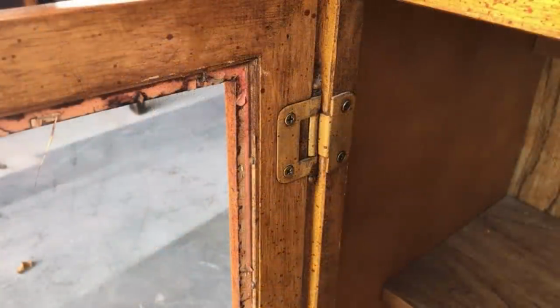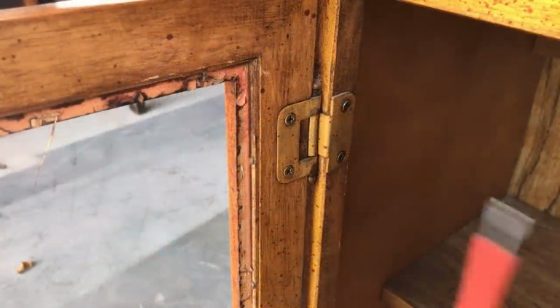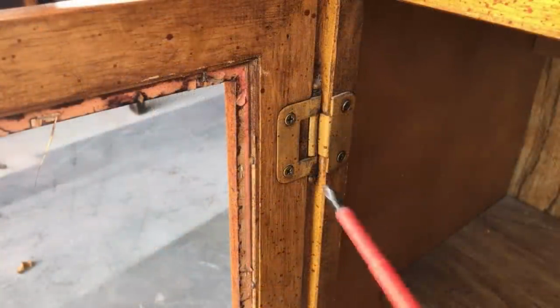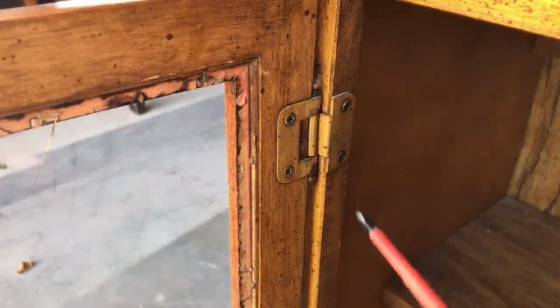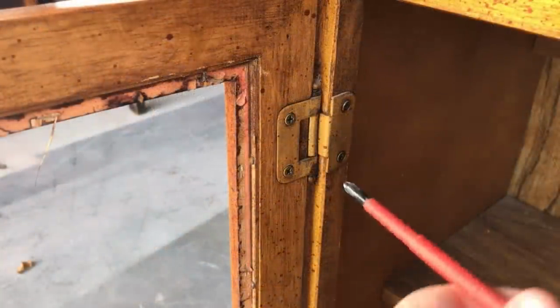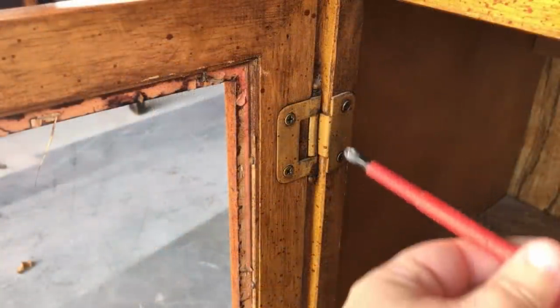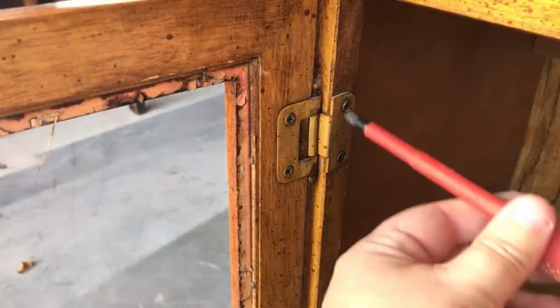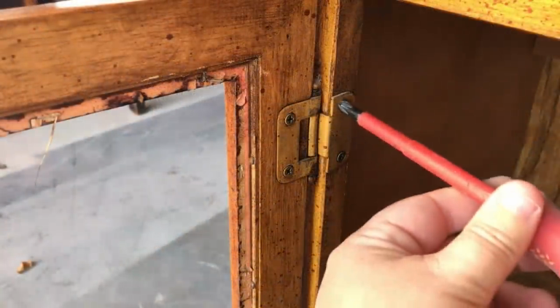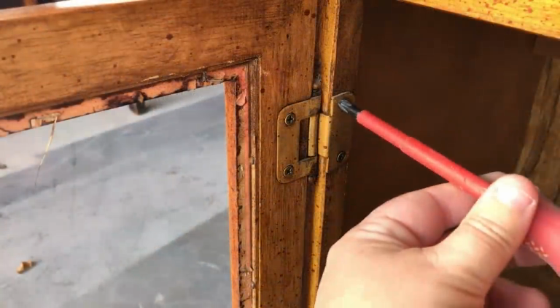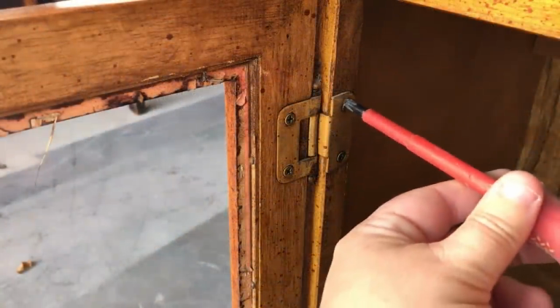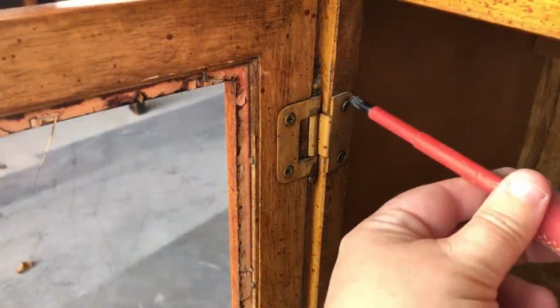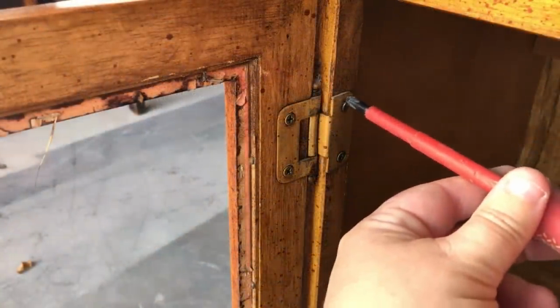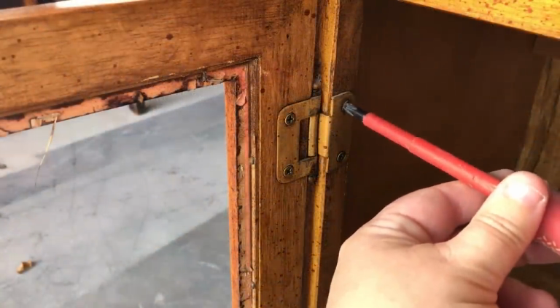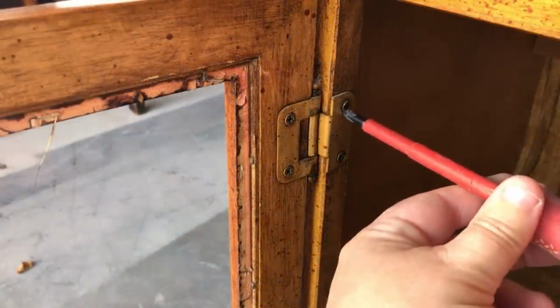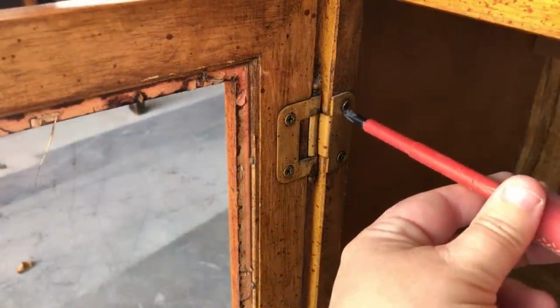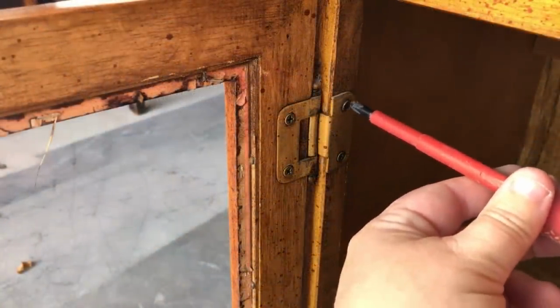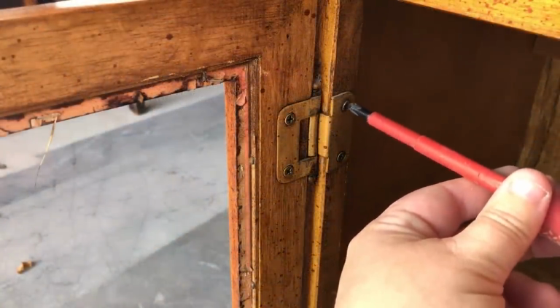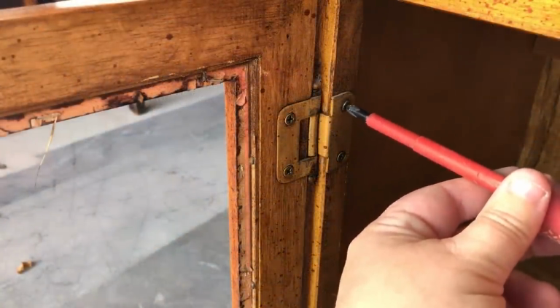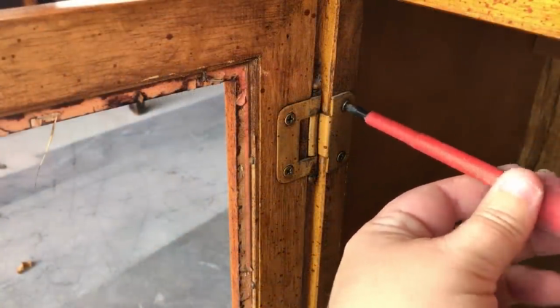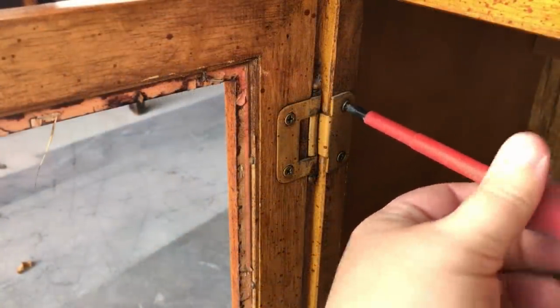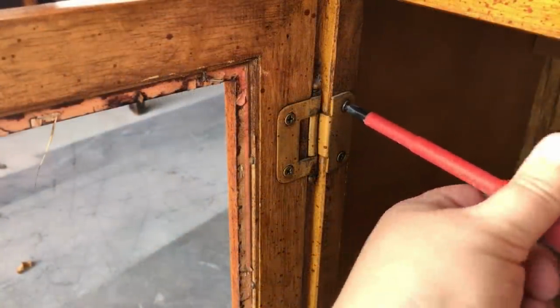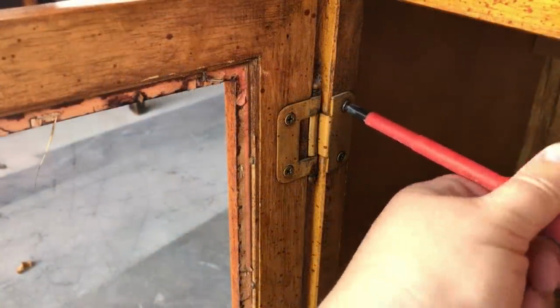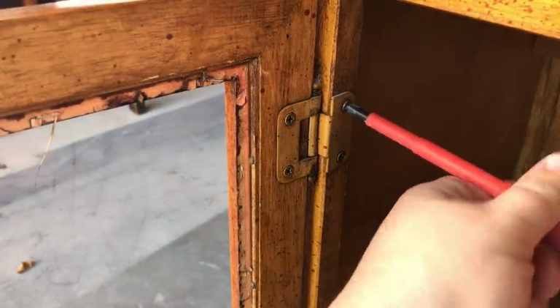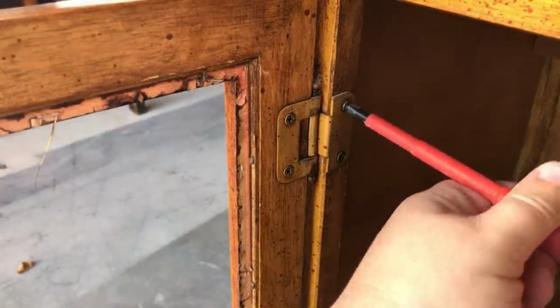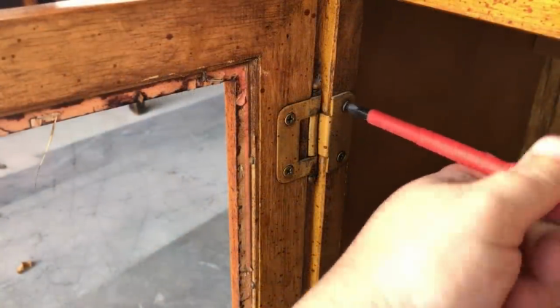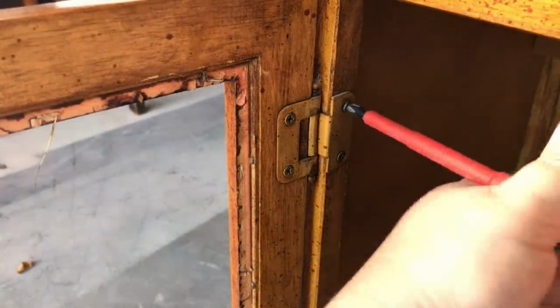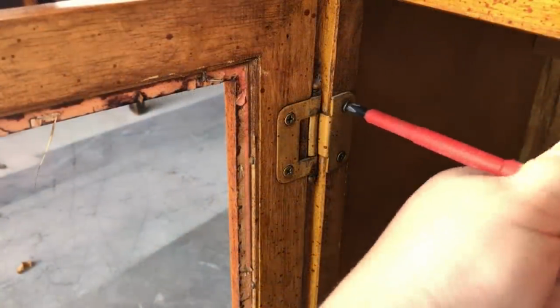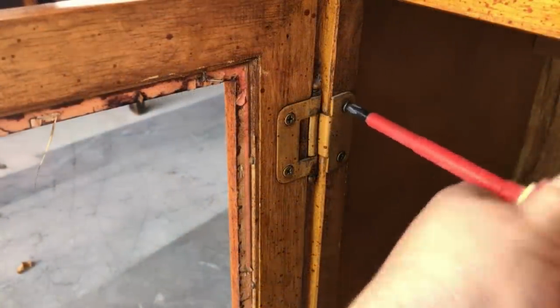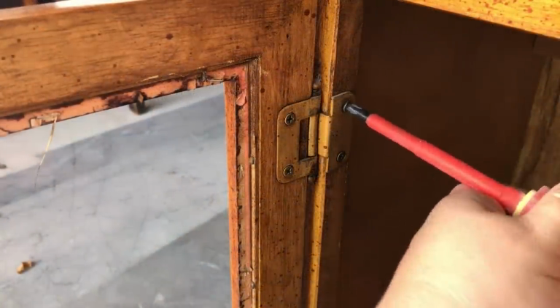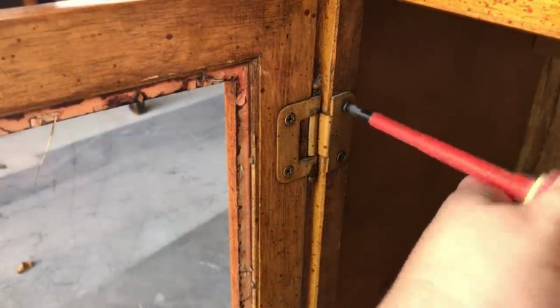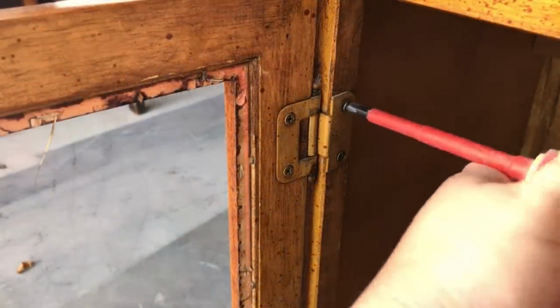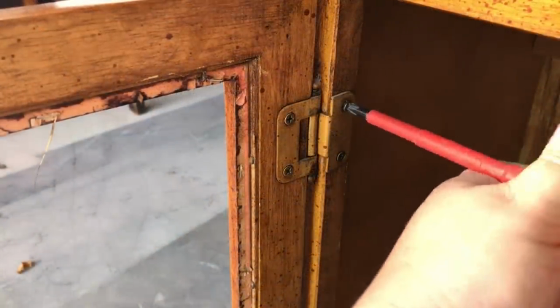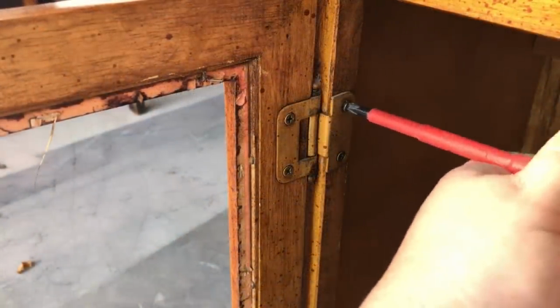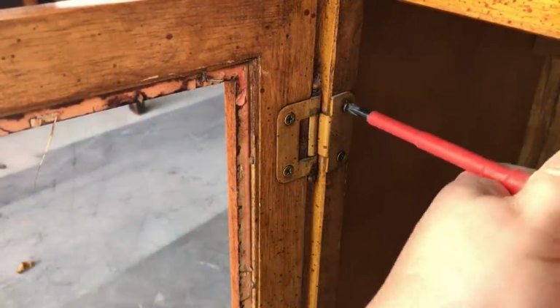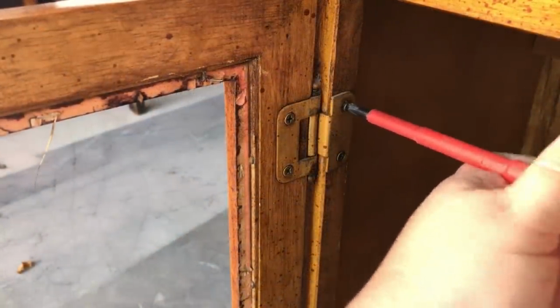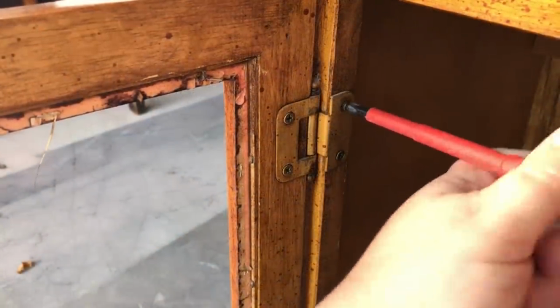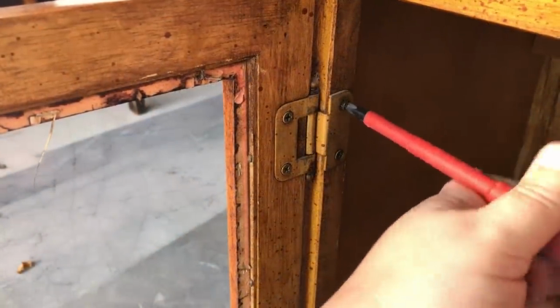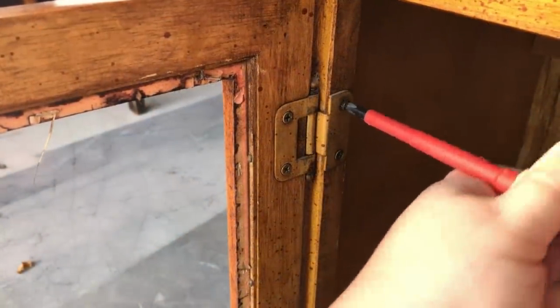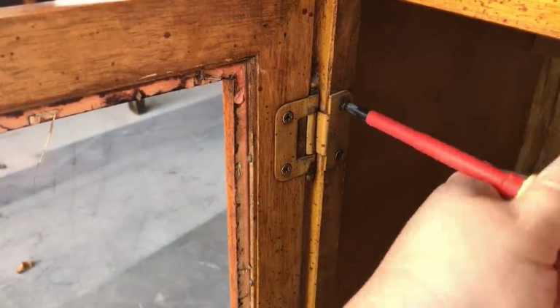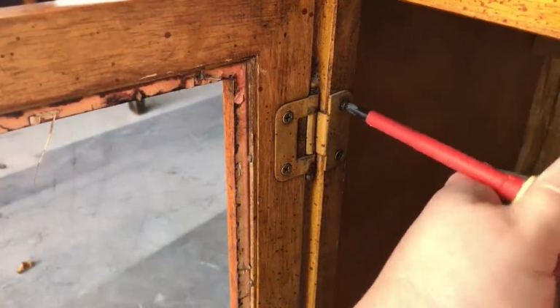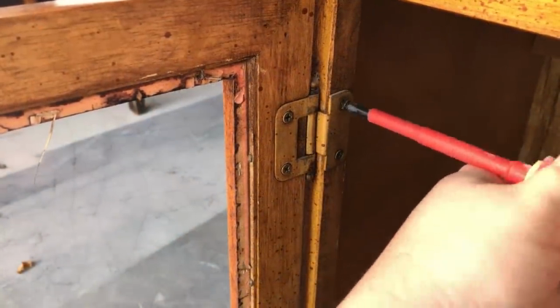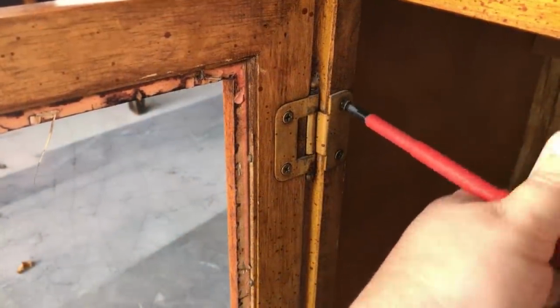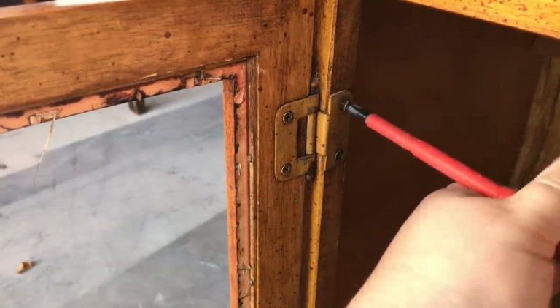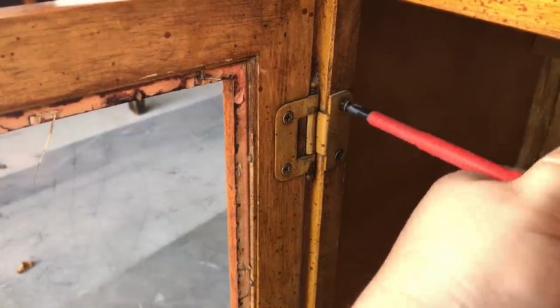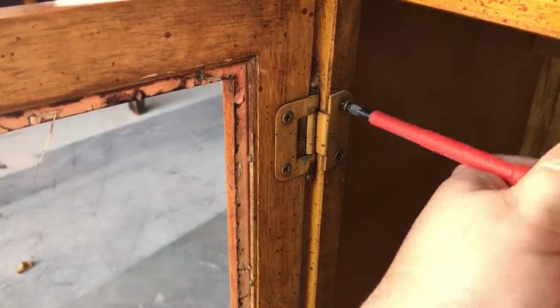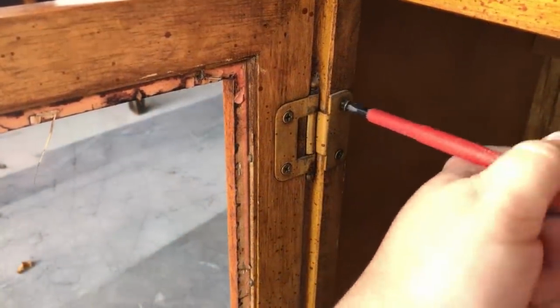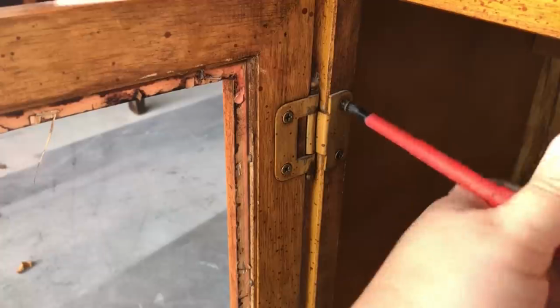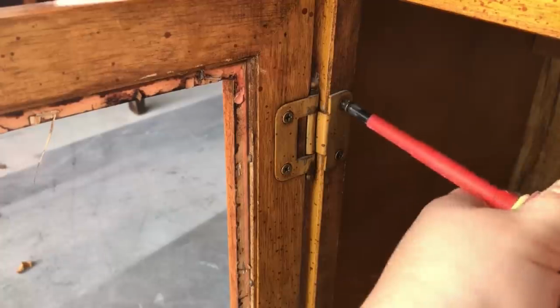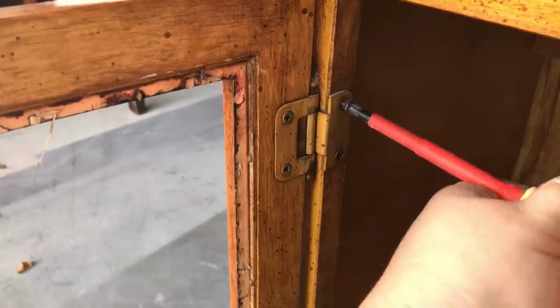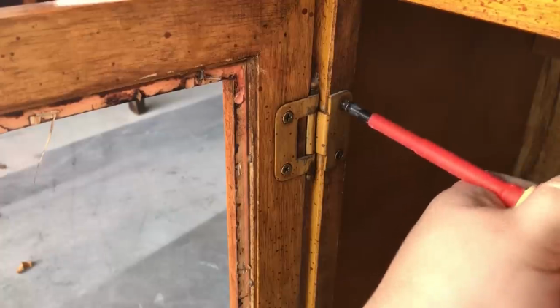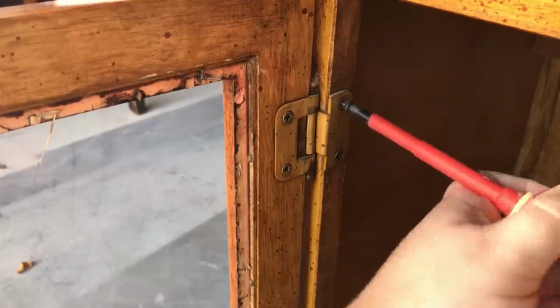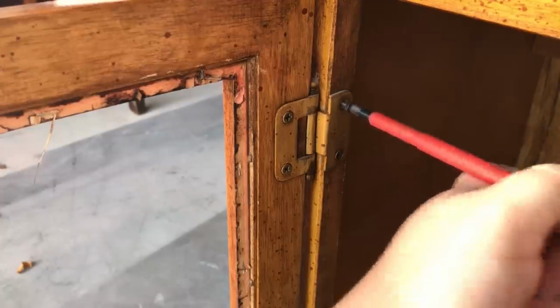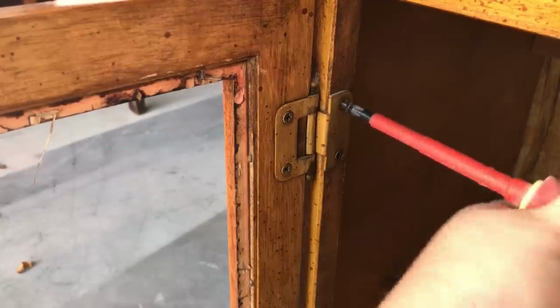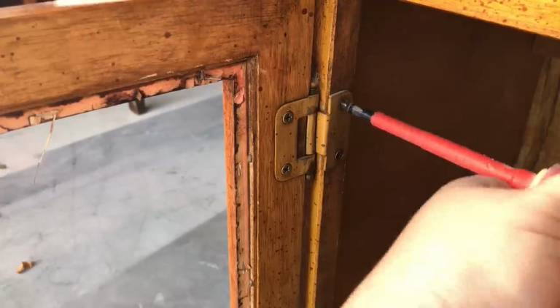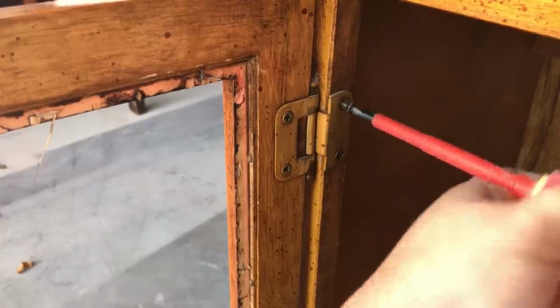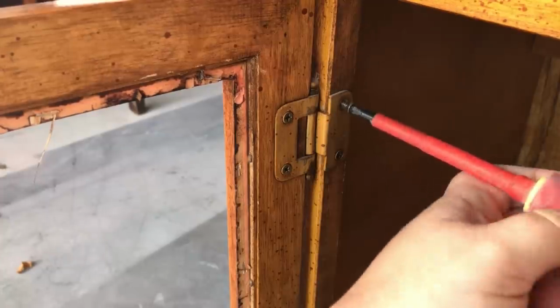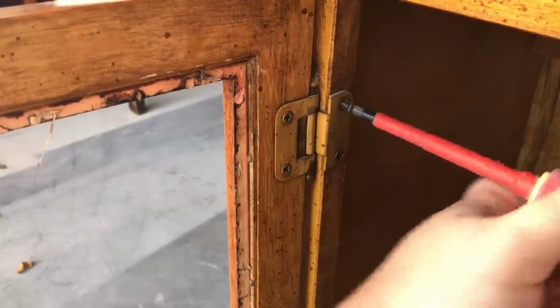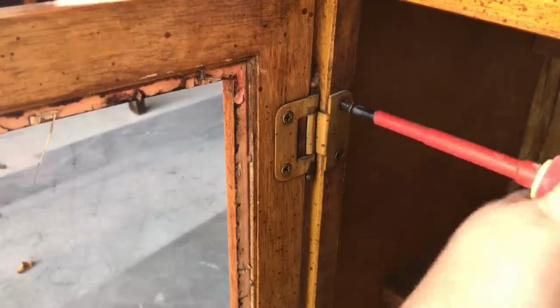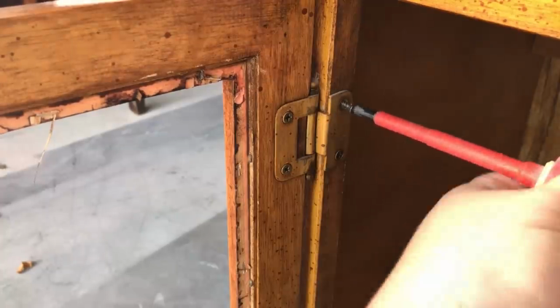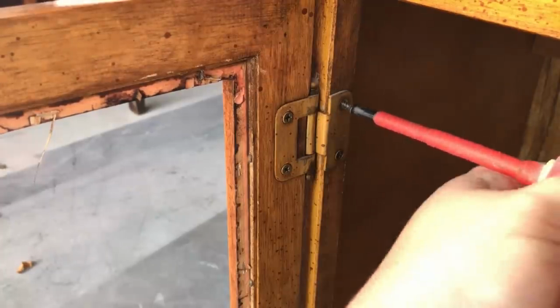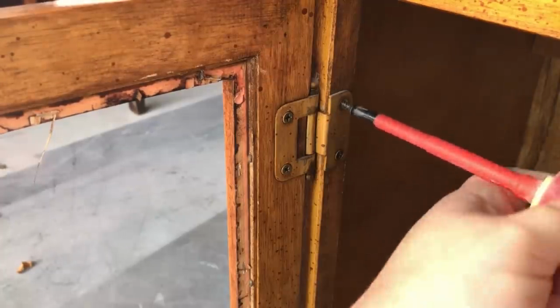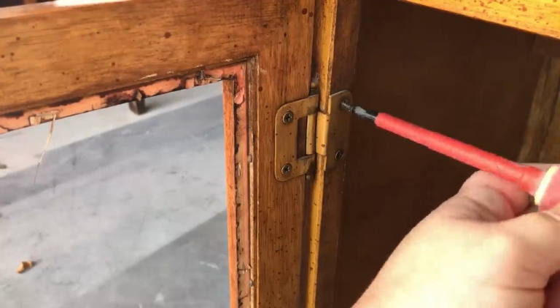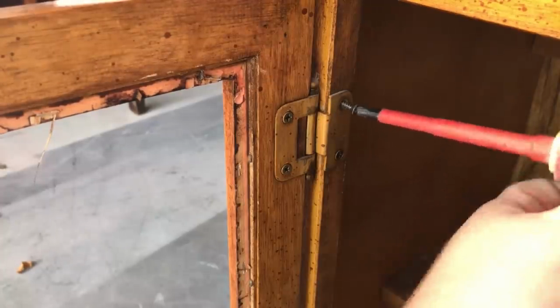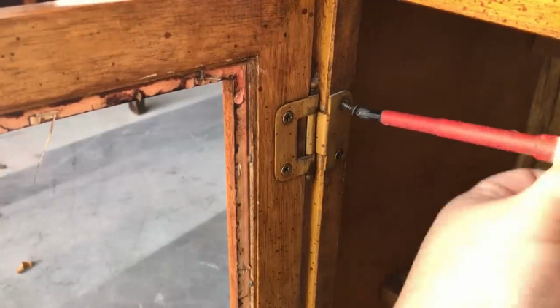I finished up dismantling by taking the doors off of the piece, removing the hinges, the door catches, and the poles.